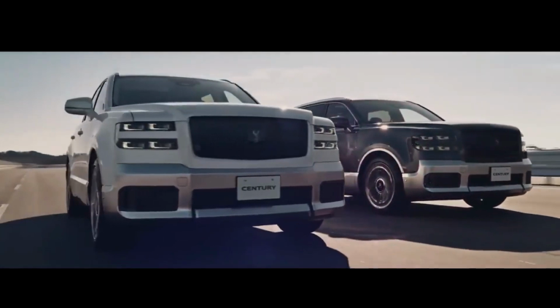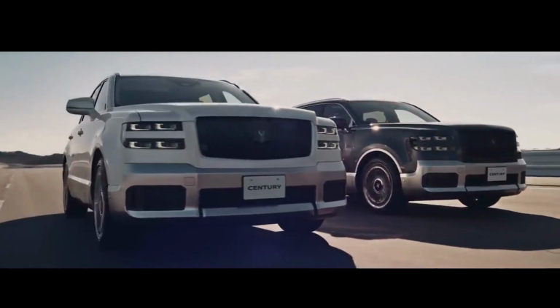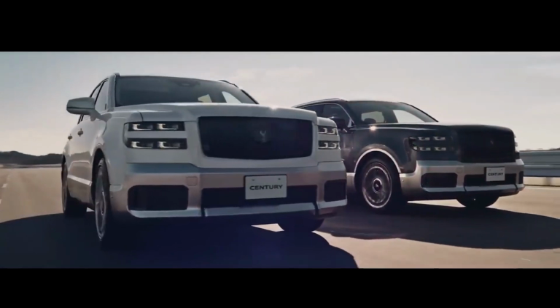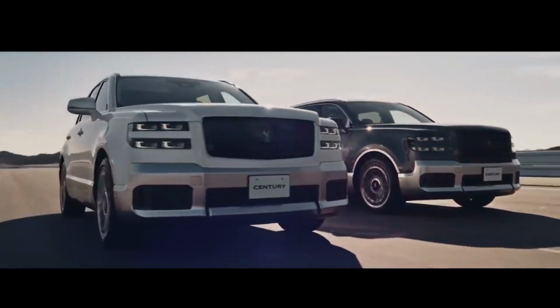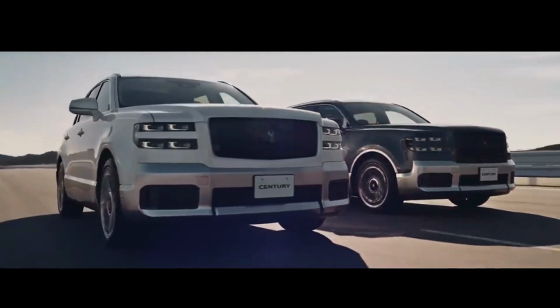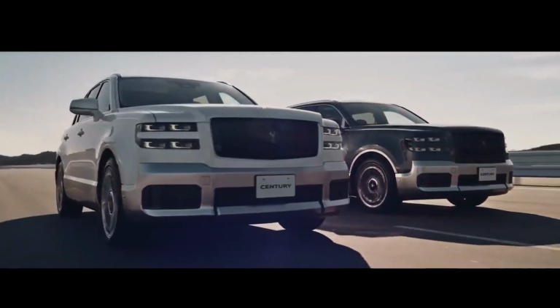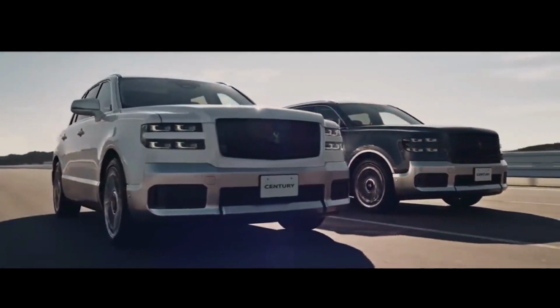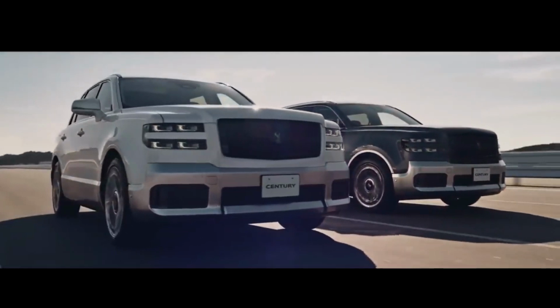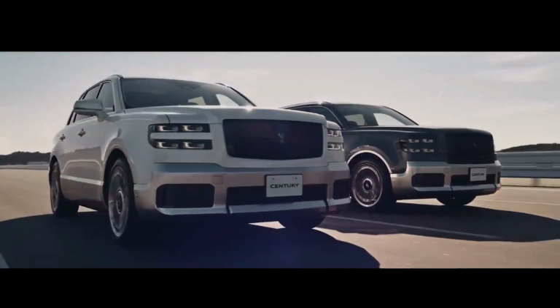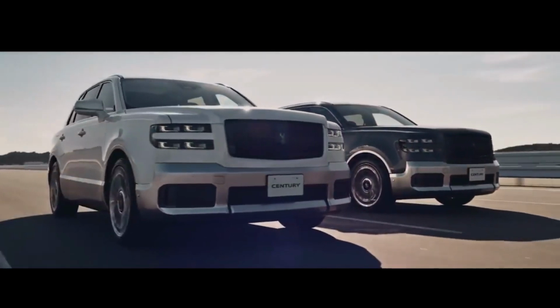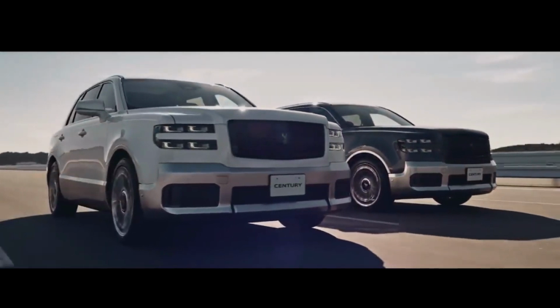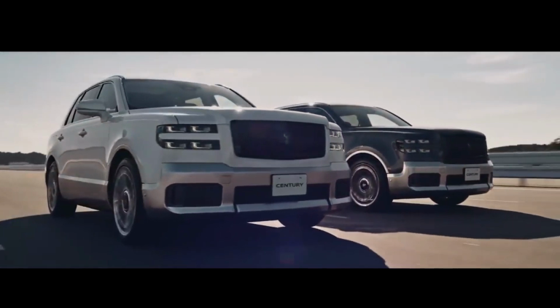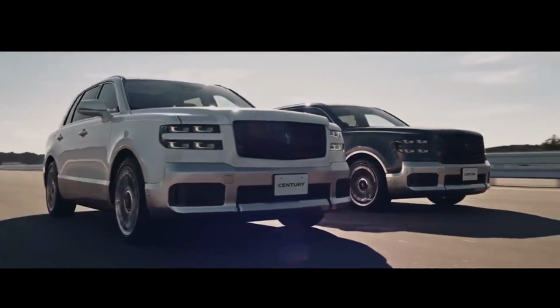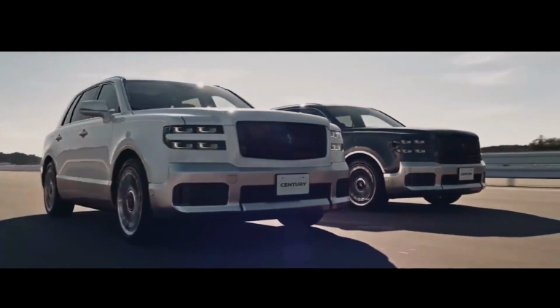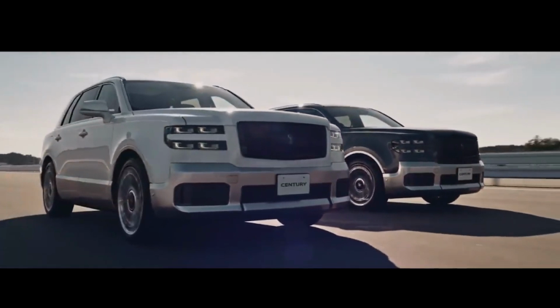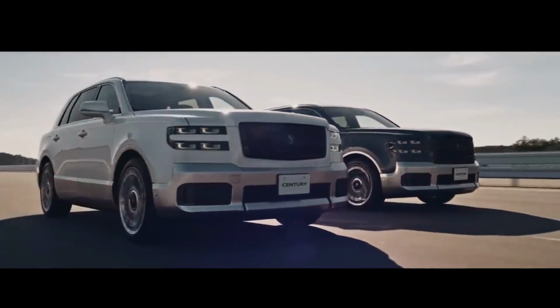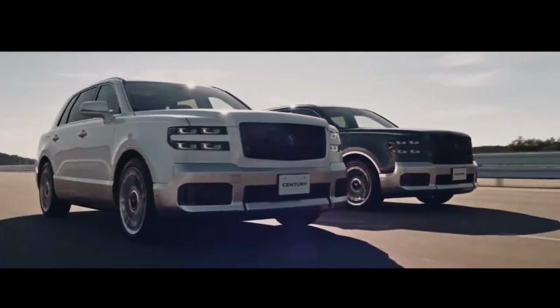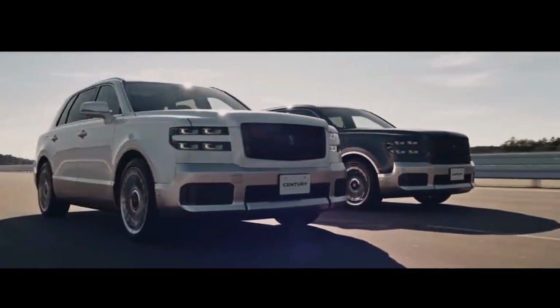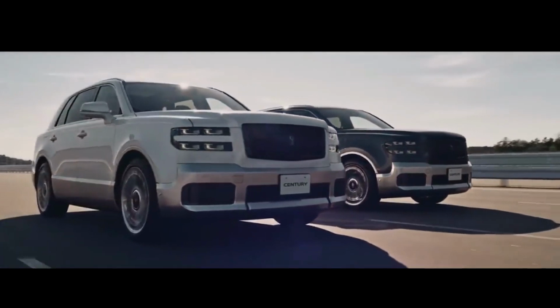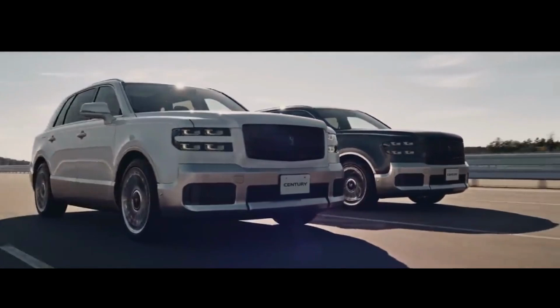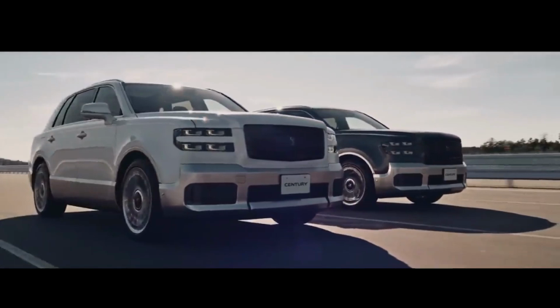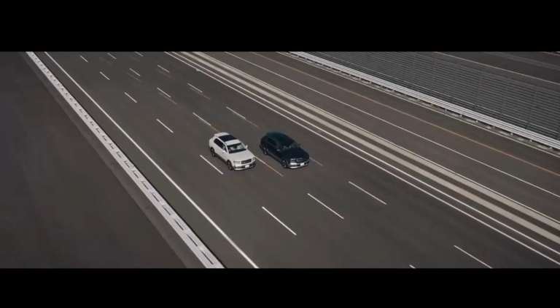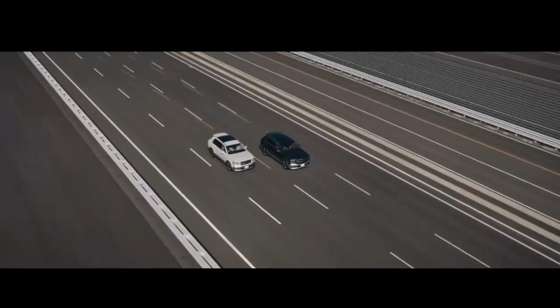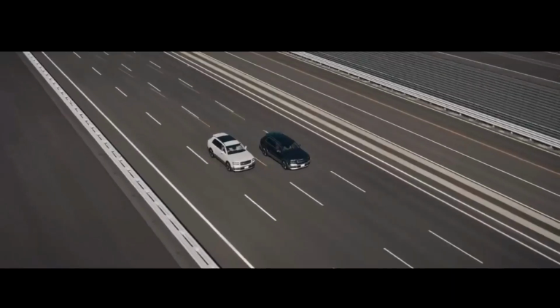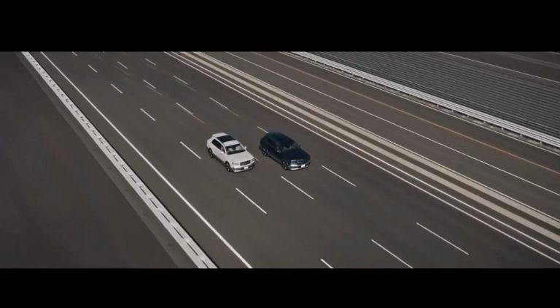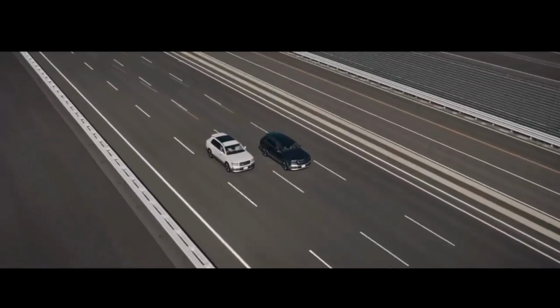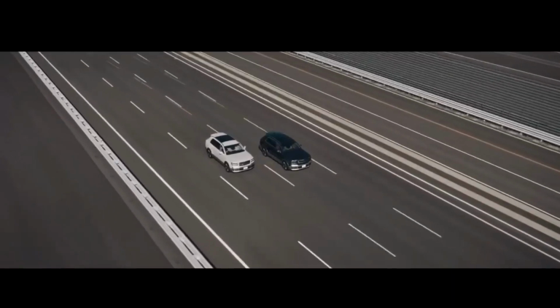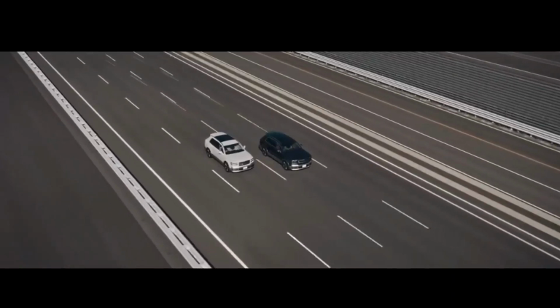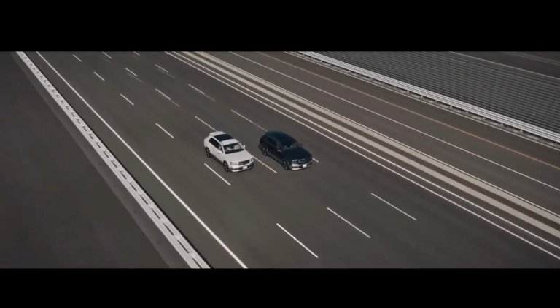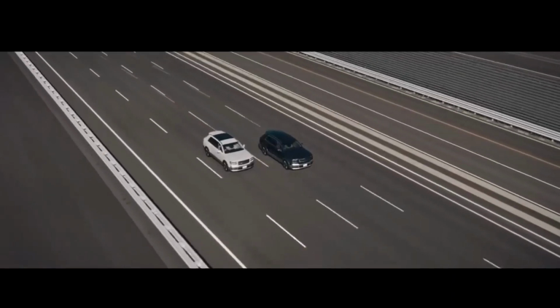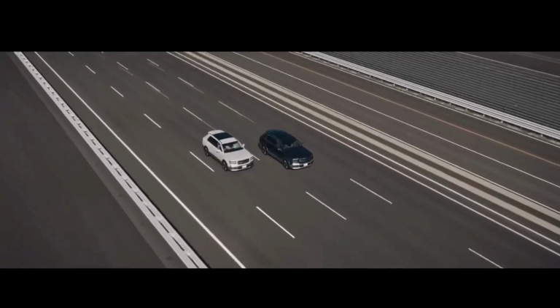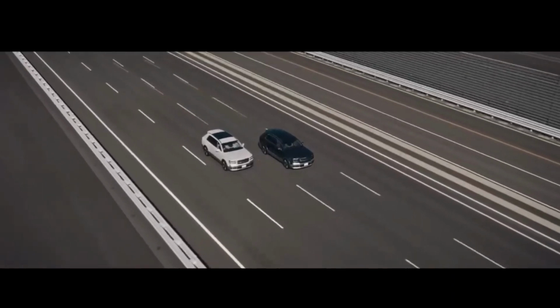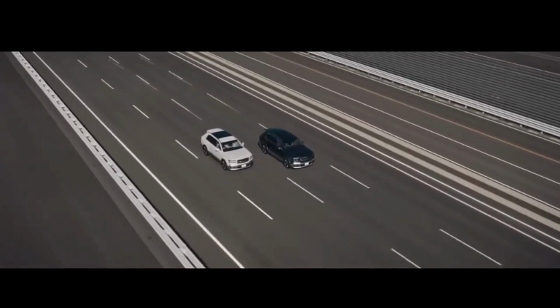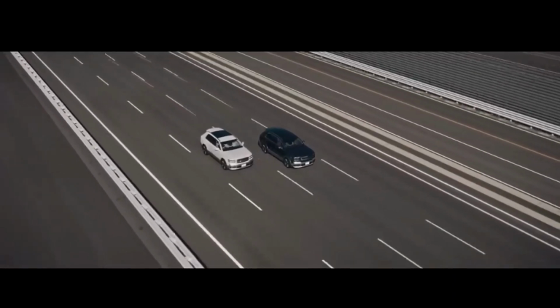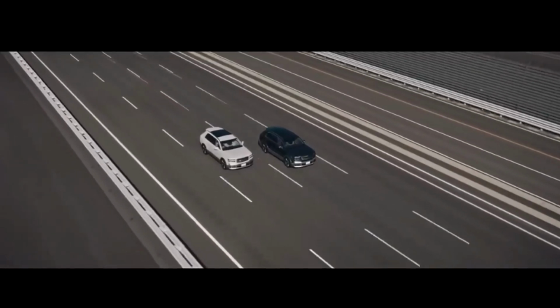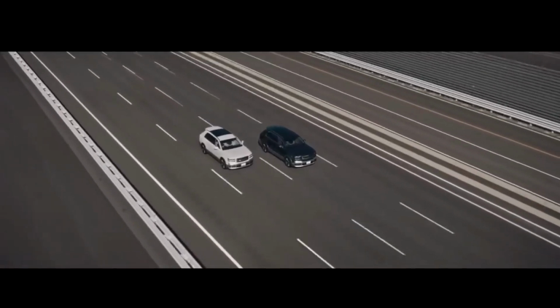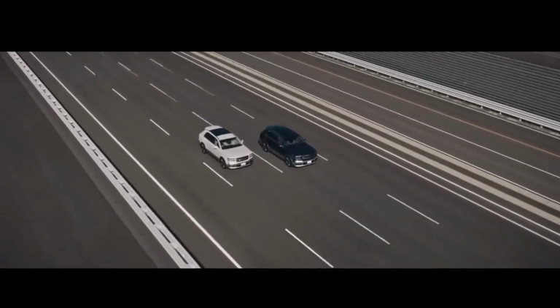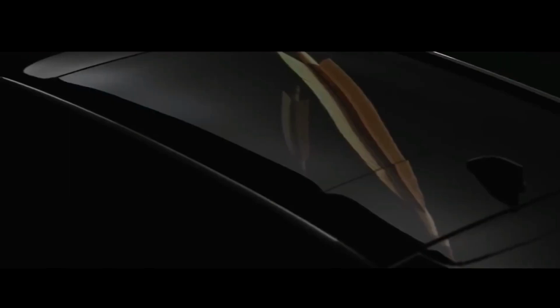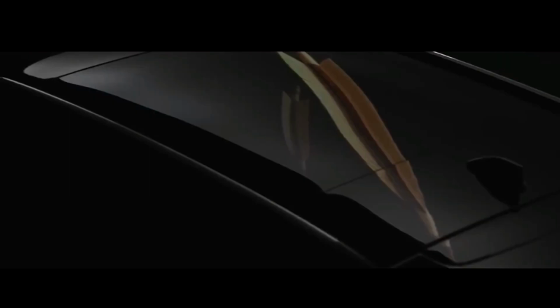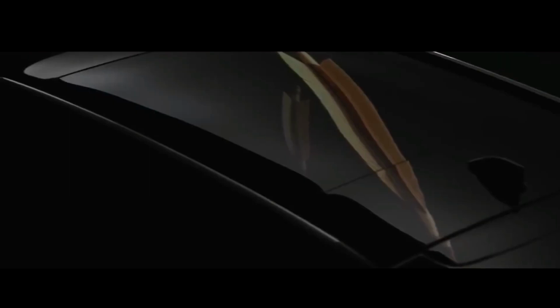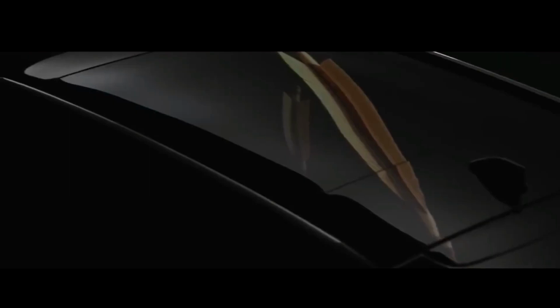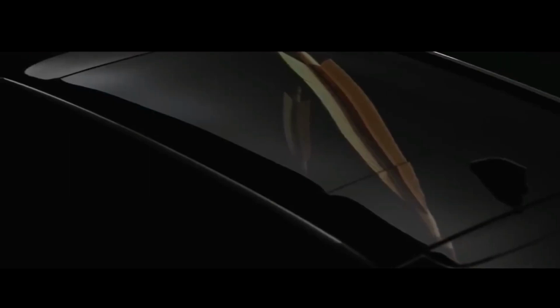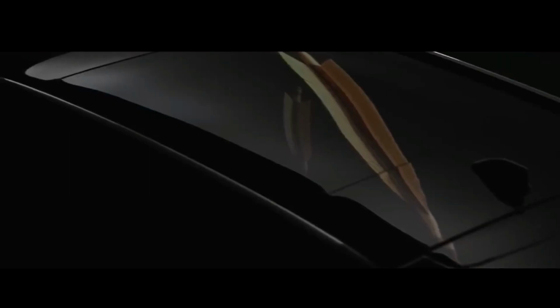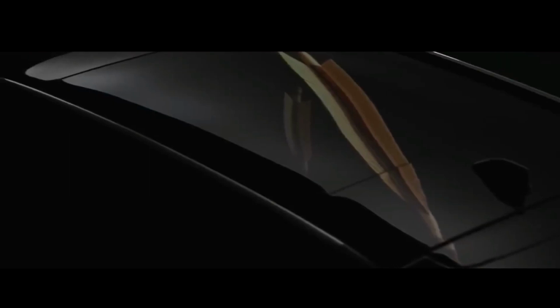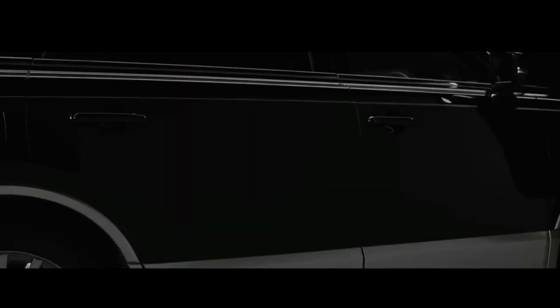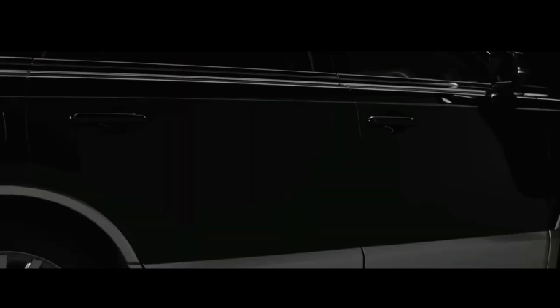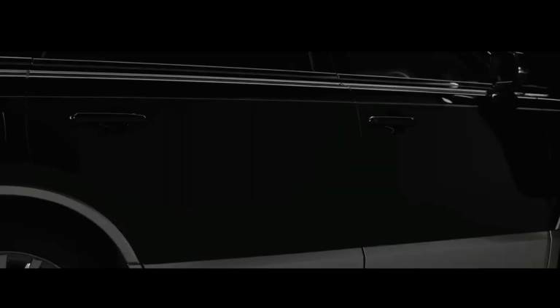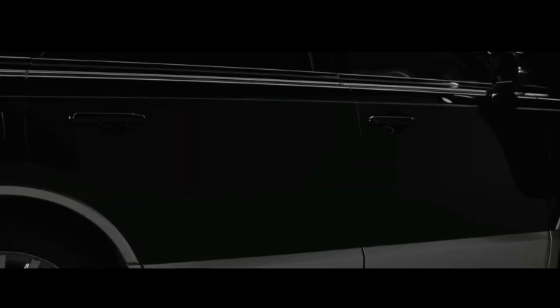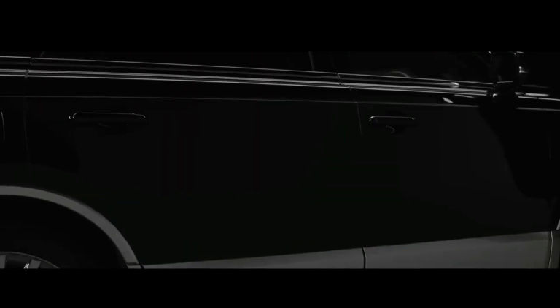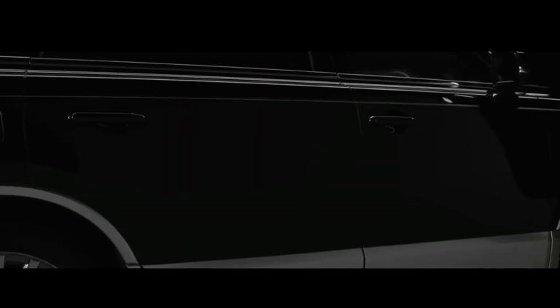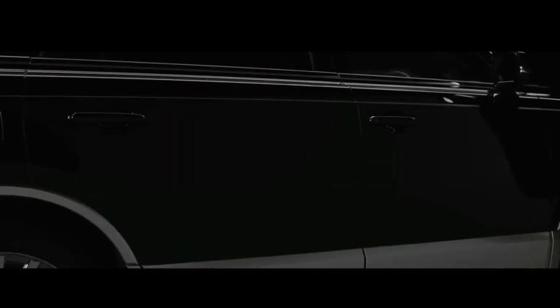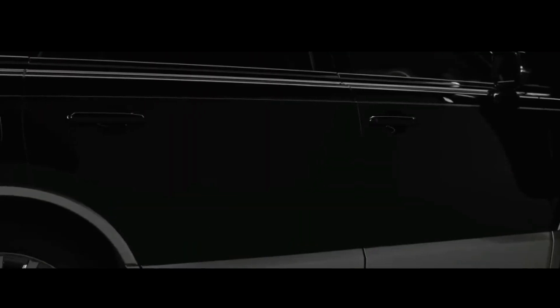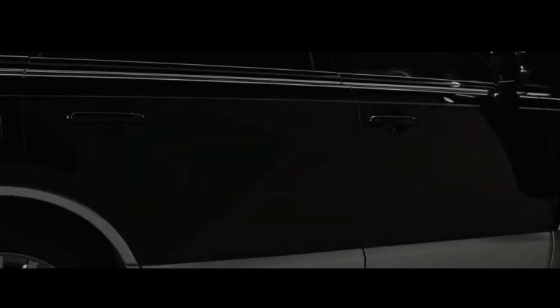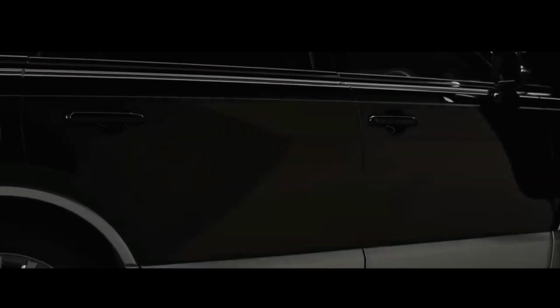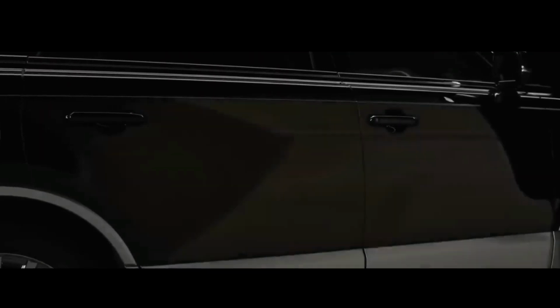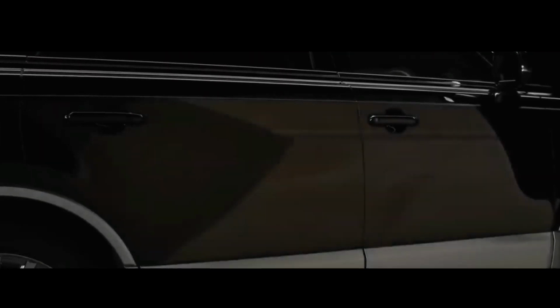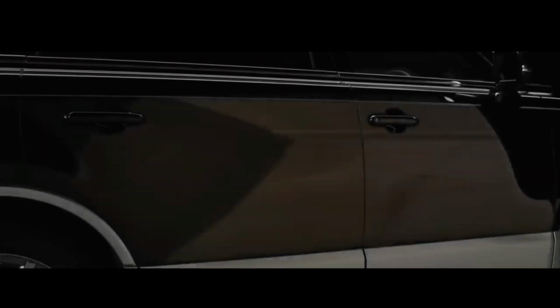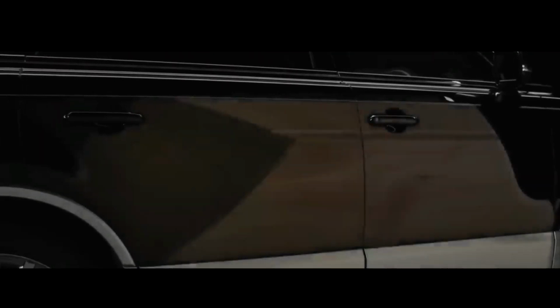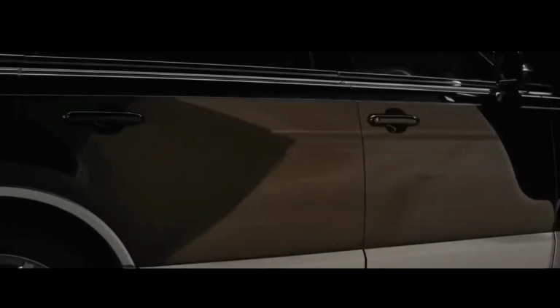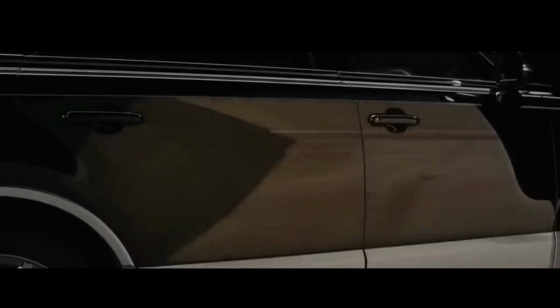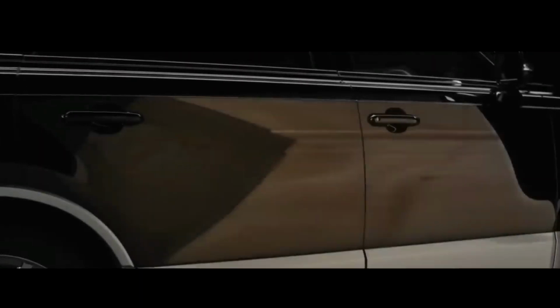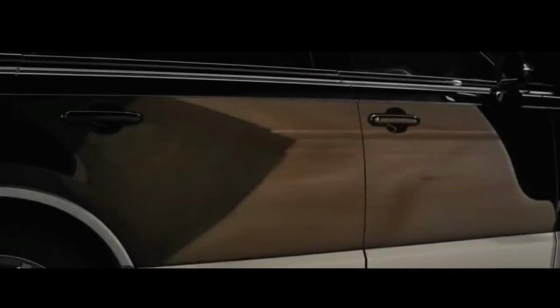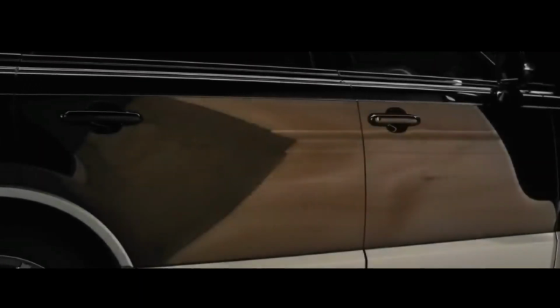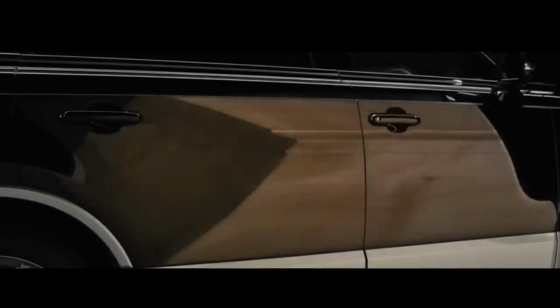With the launch of this new SUV model, Toyota presents the perfect blend of luxury, high-end performance, and cutting-edge technology.